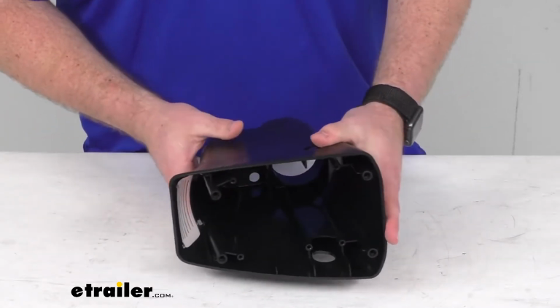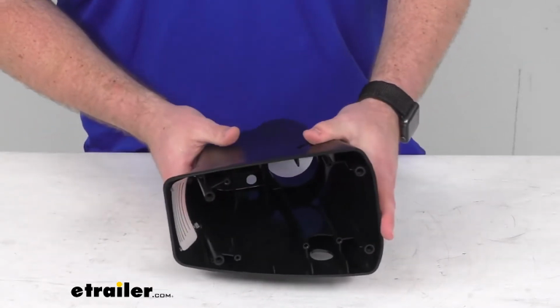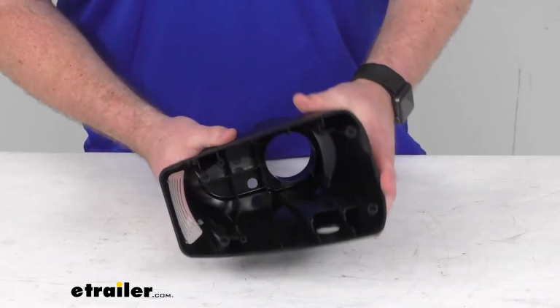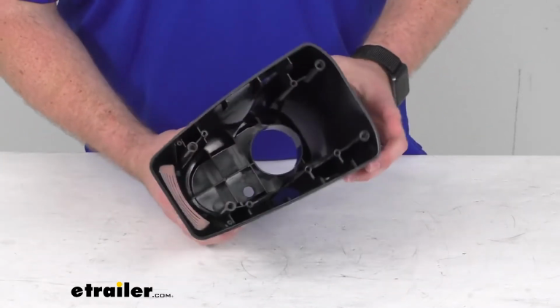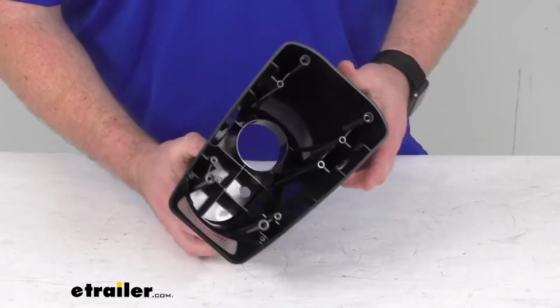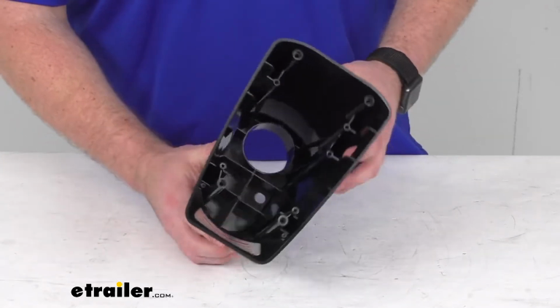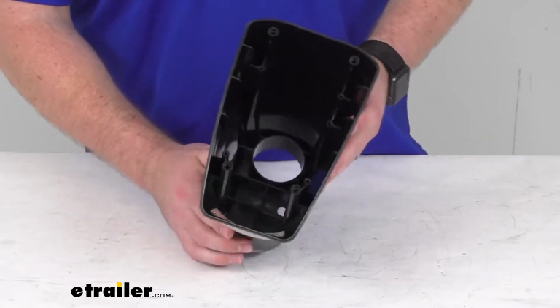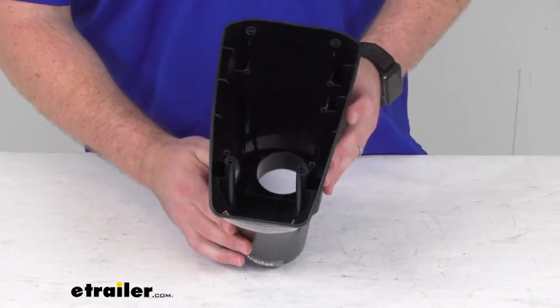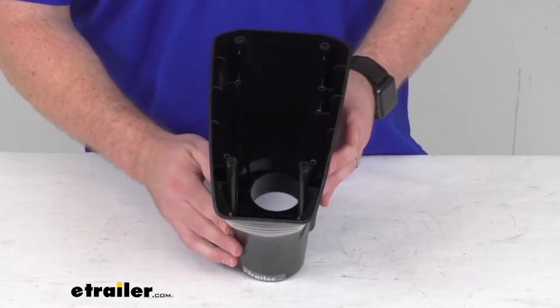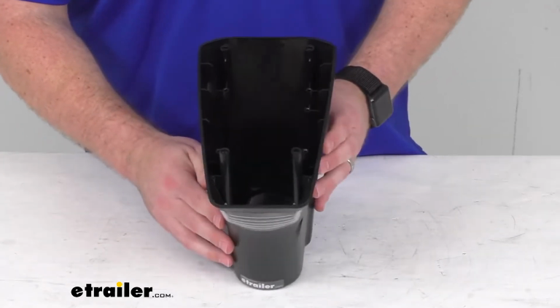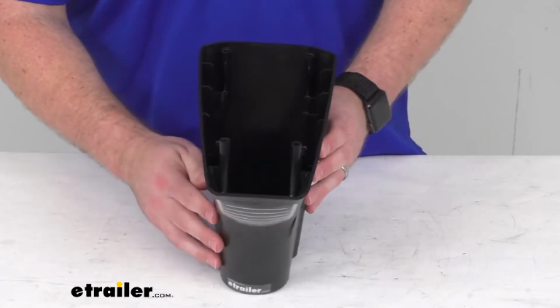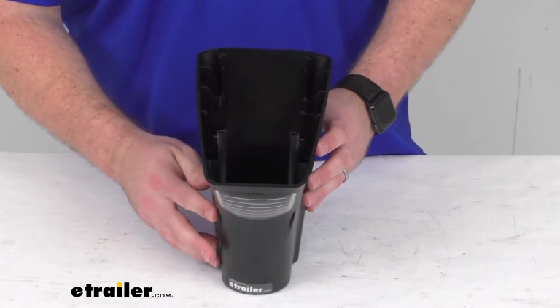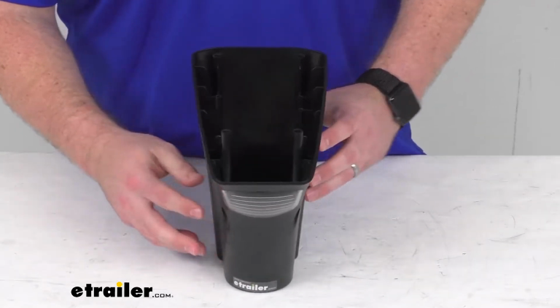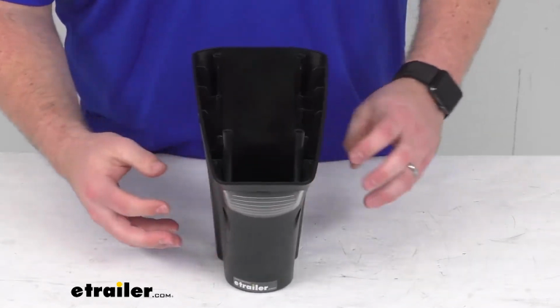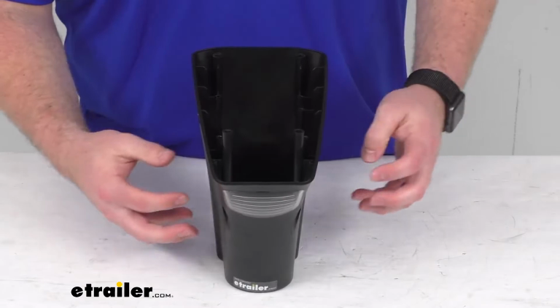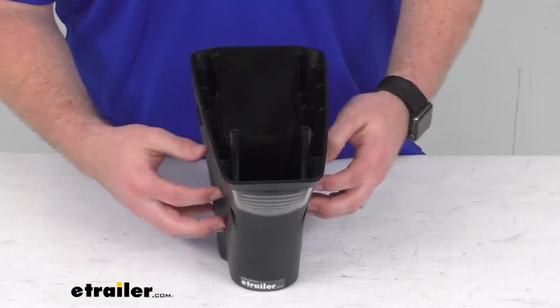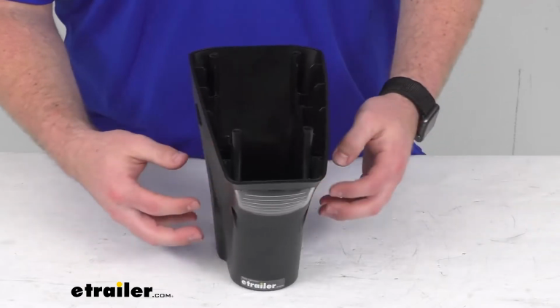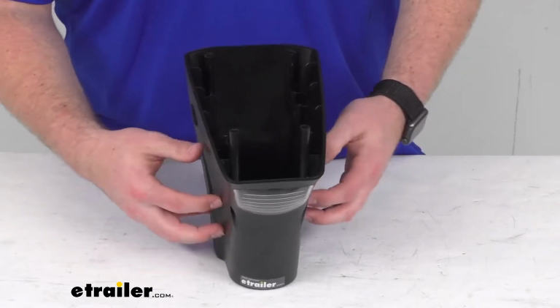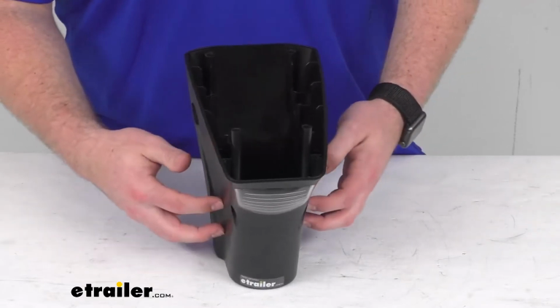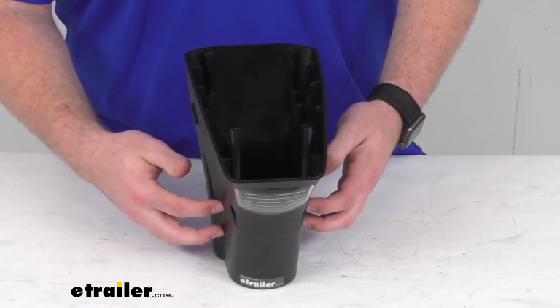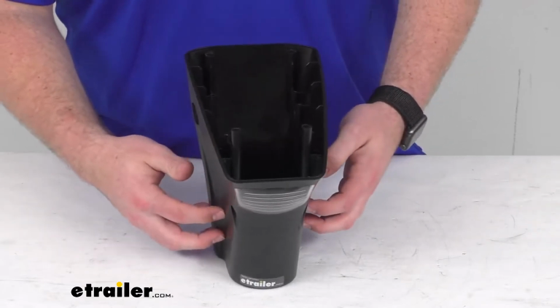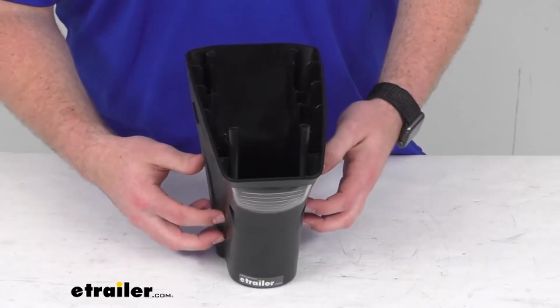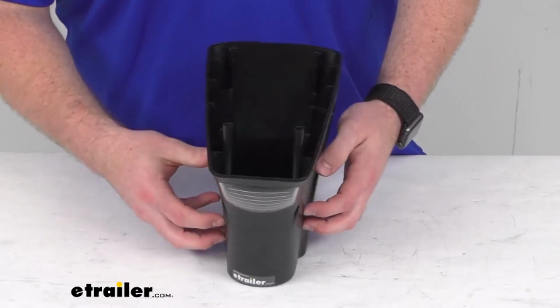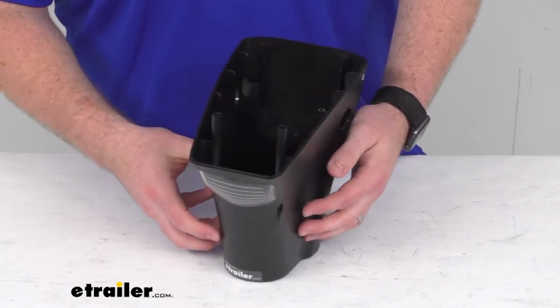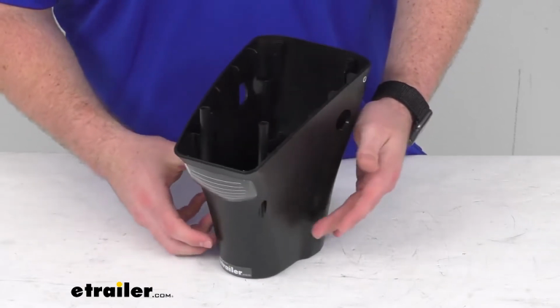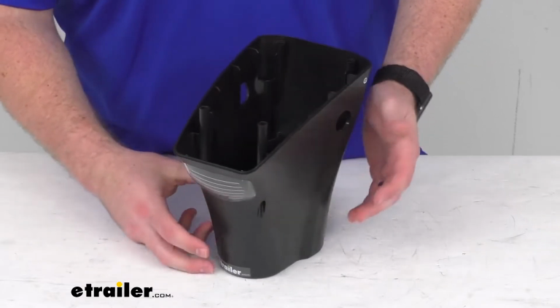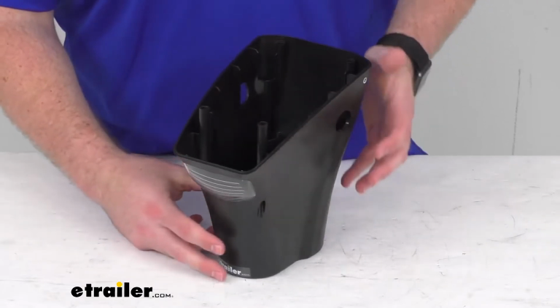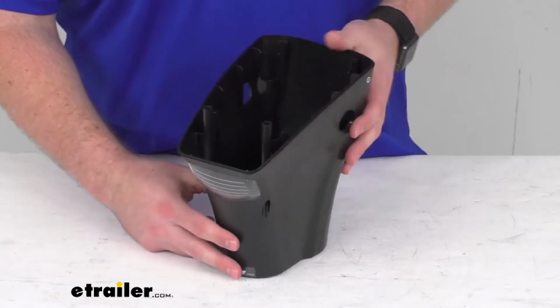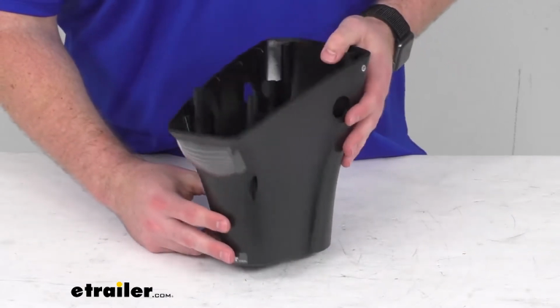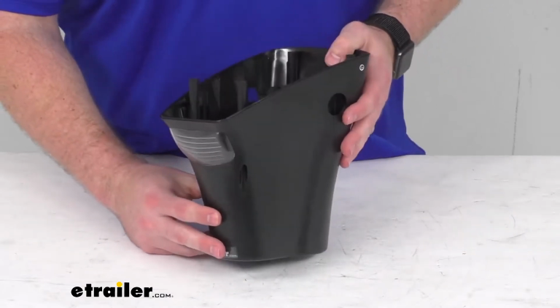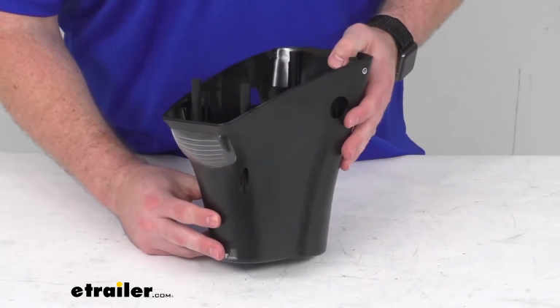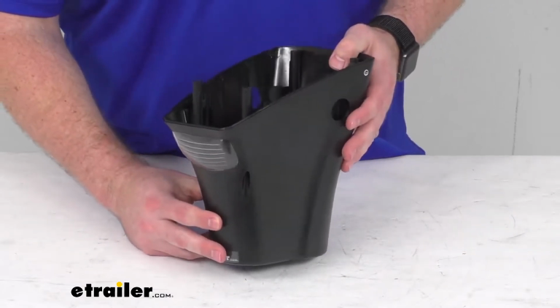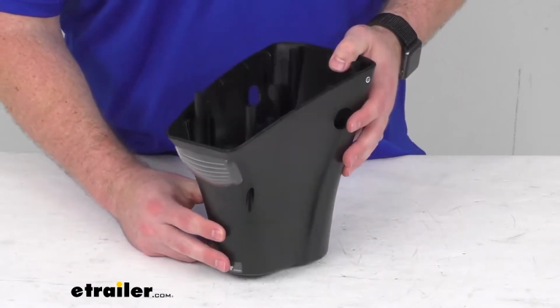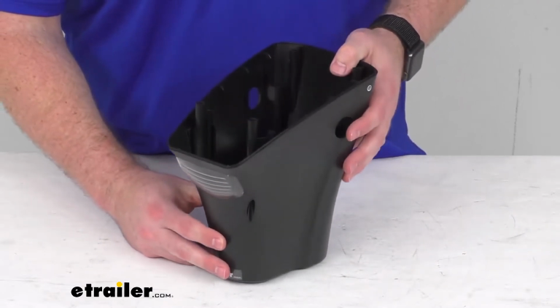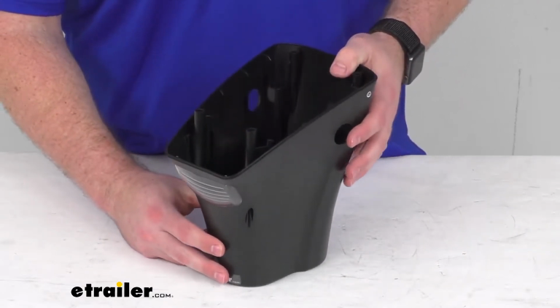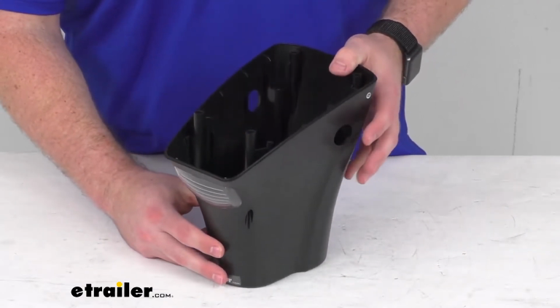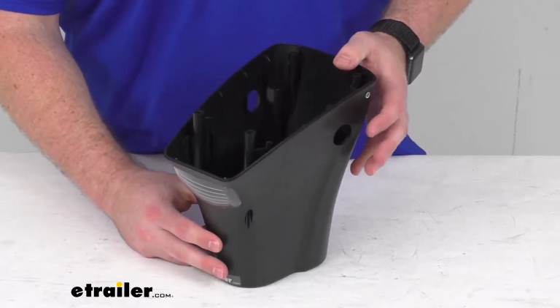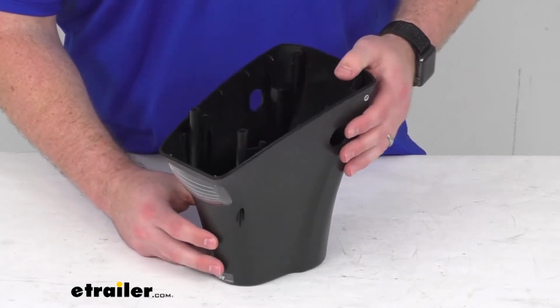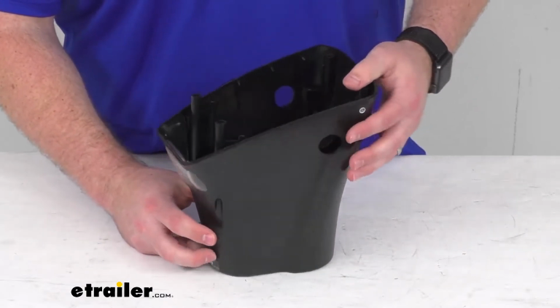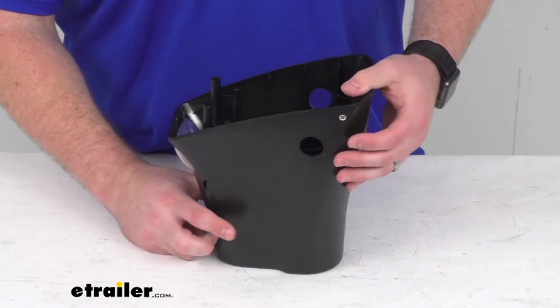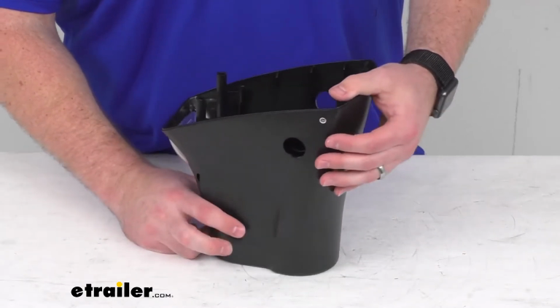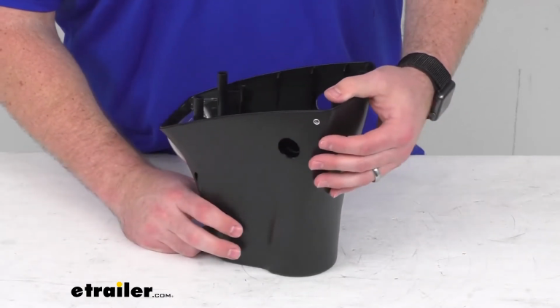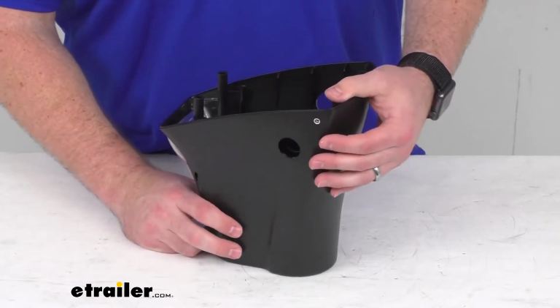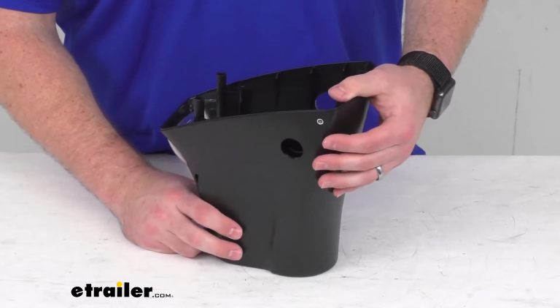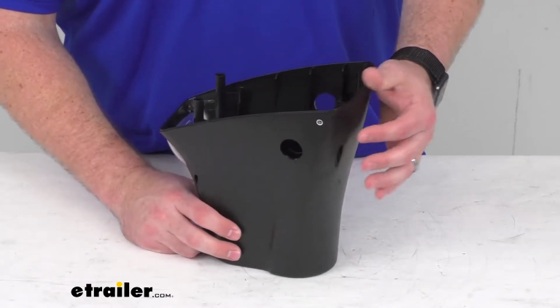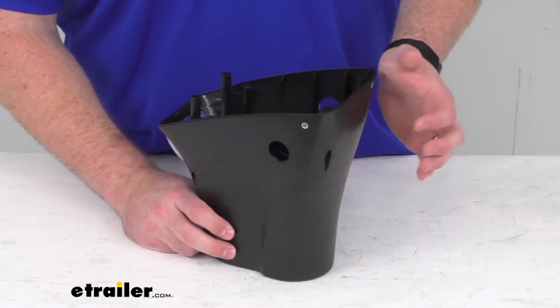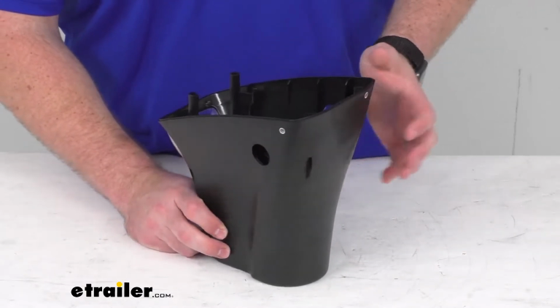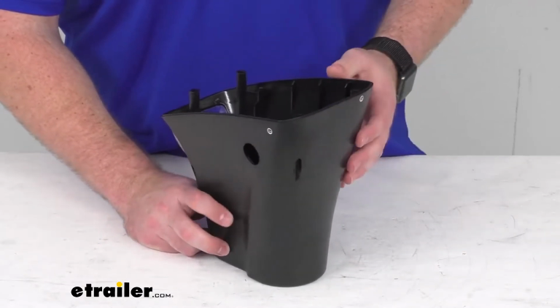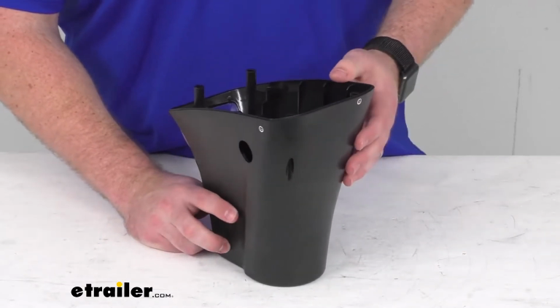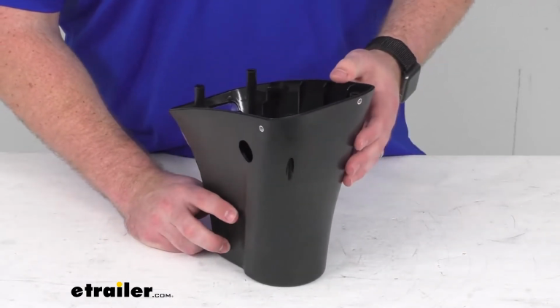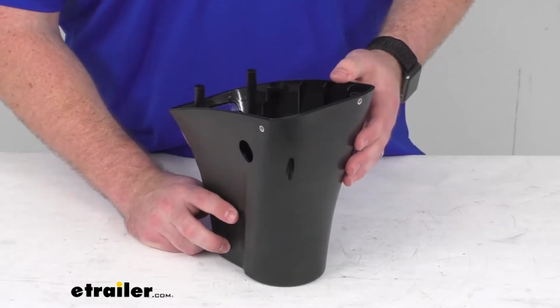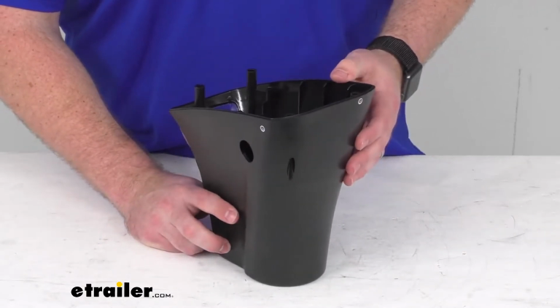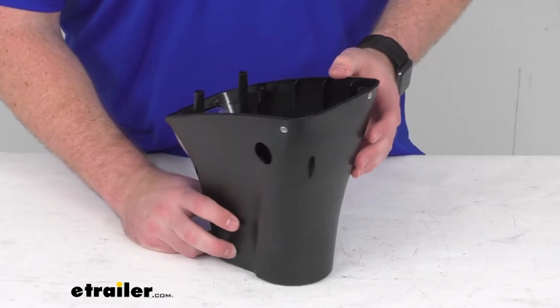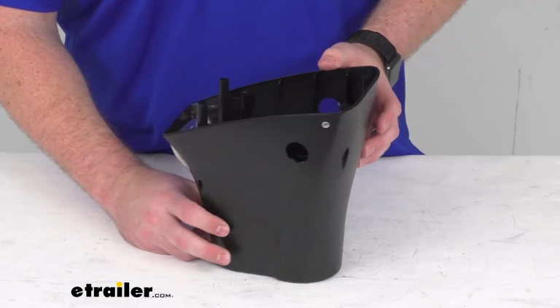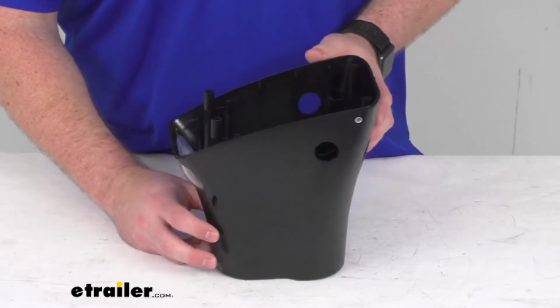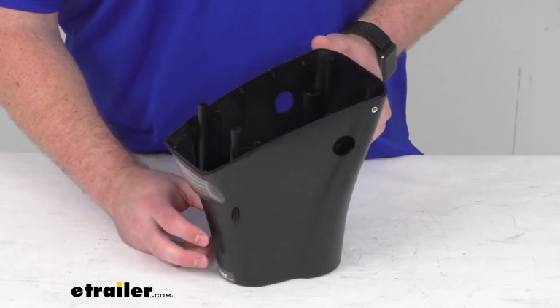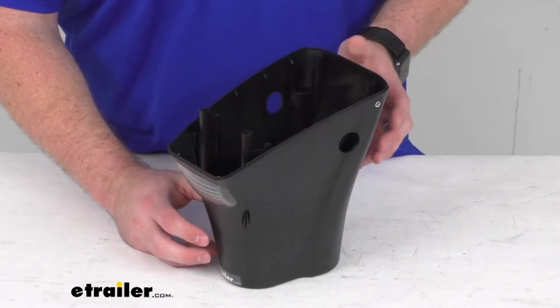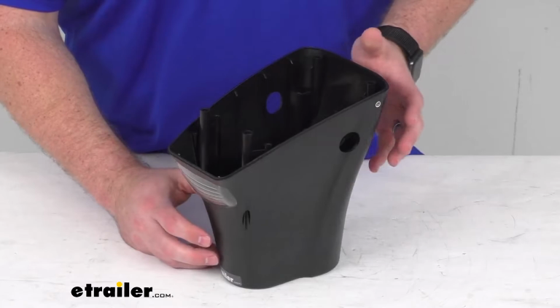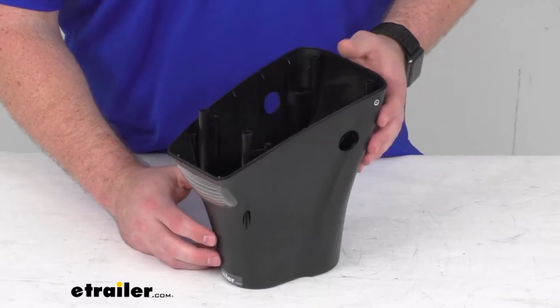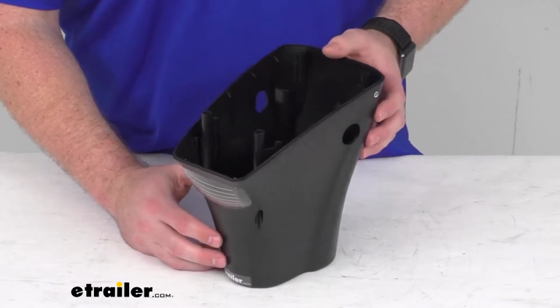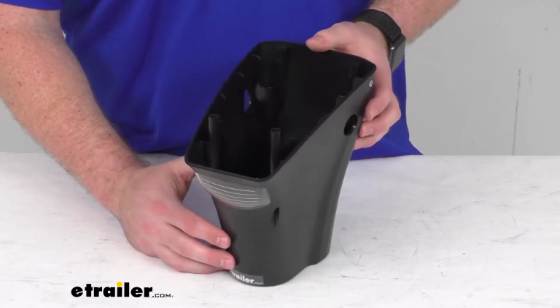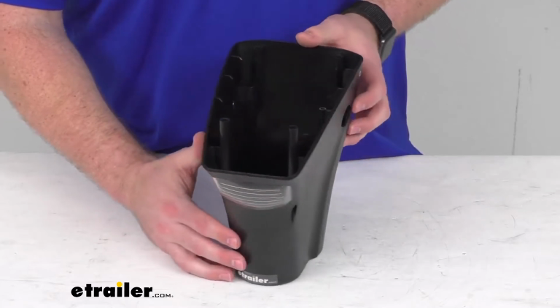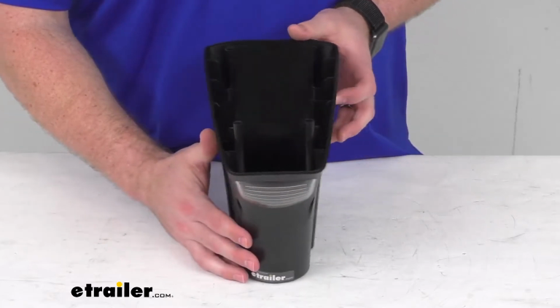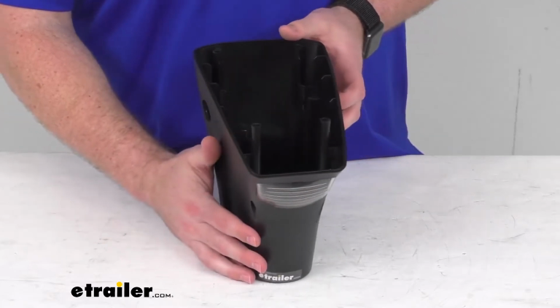So if that original lower cover has become damaged and you need to replace it, this is going to be exactly what you need.